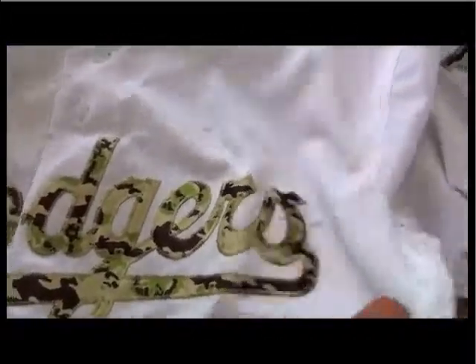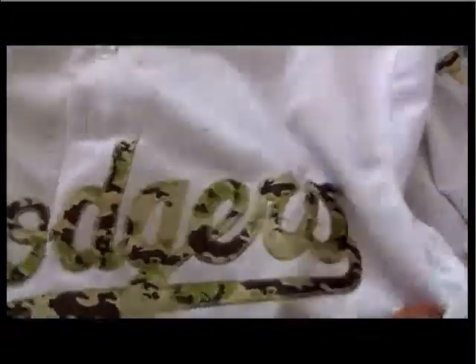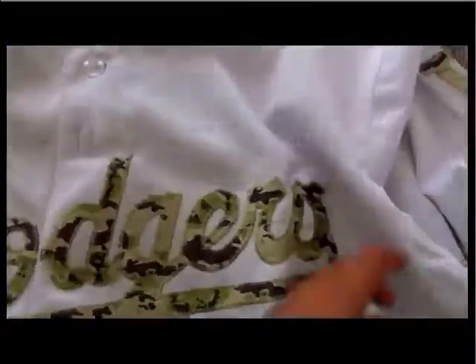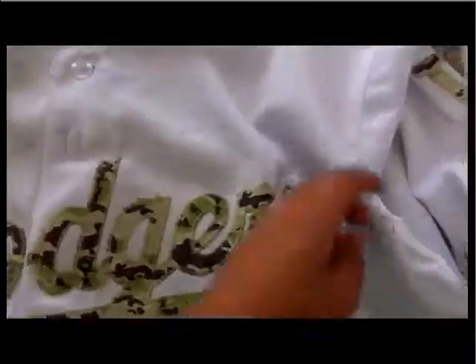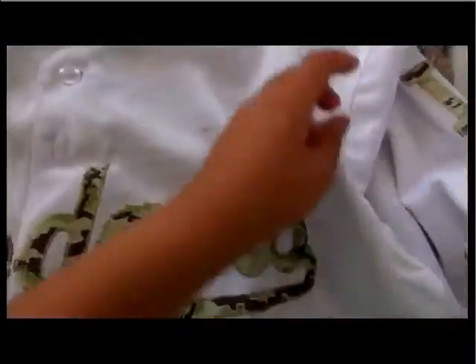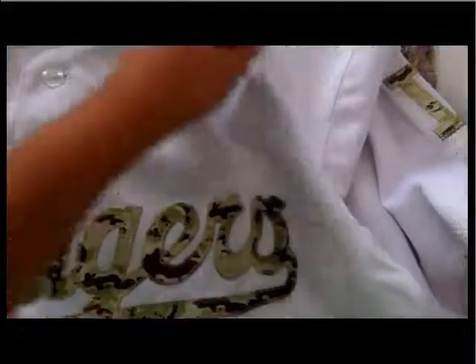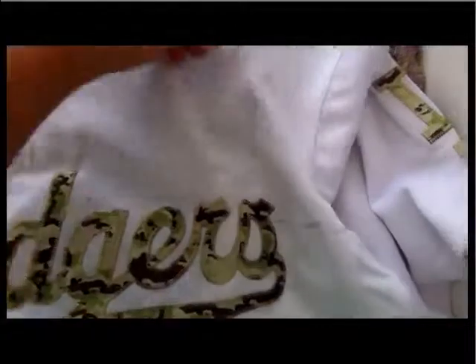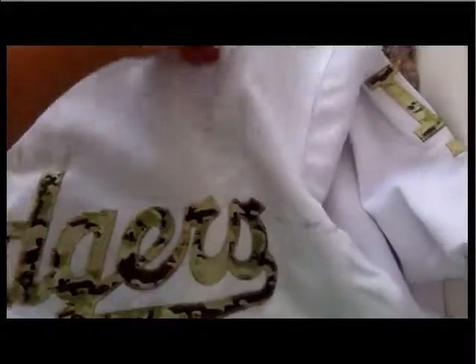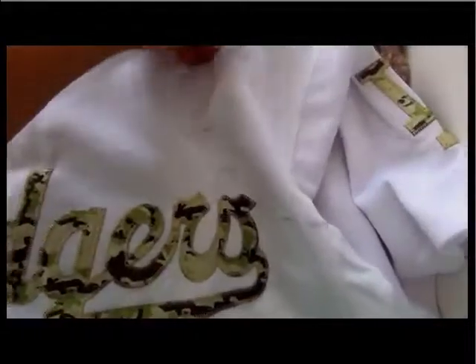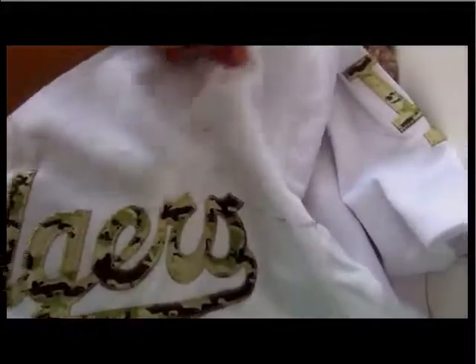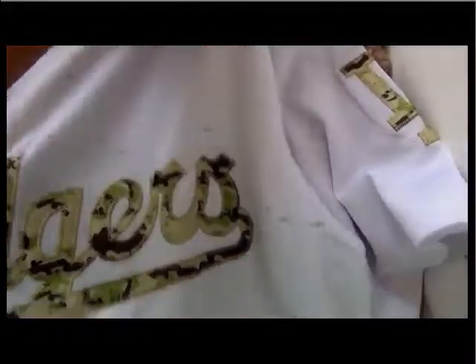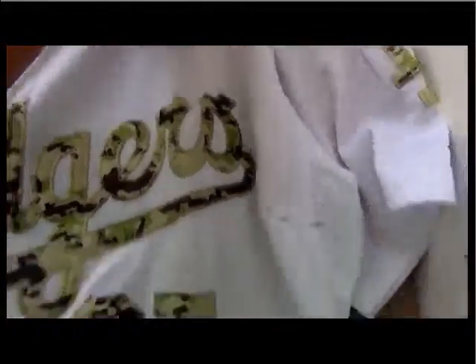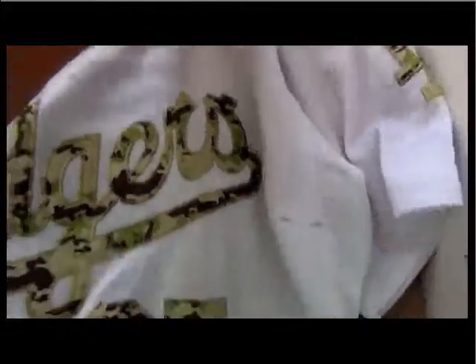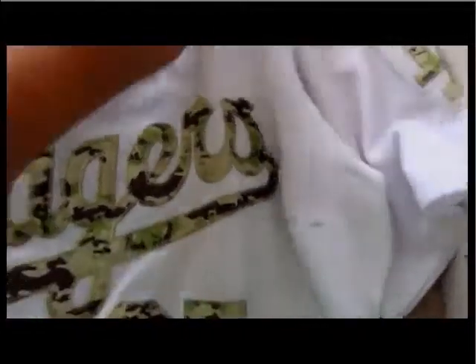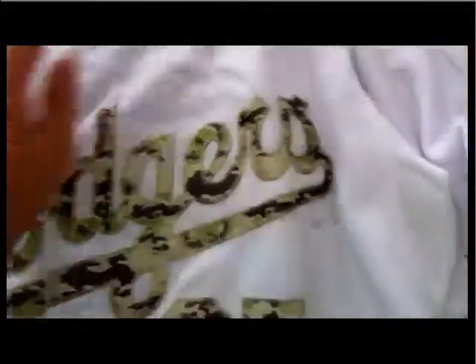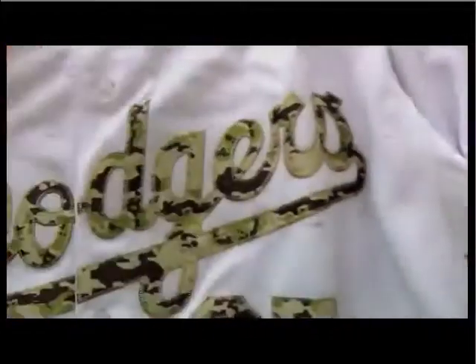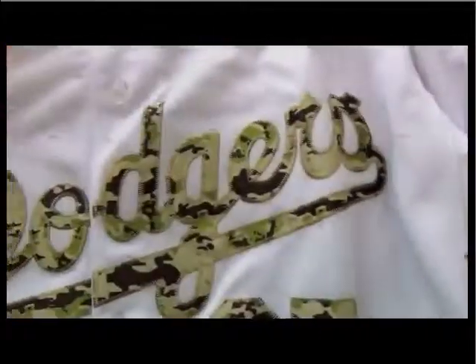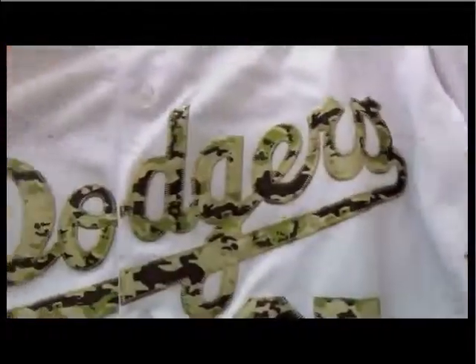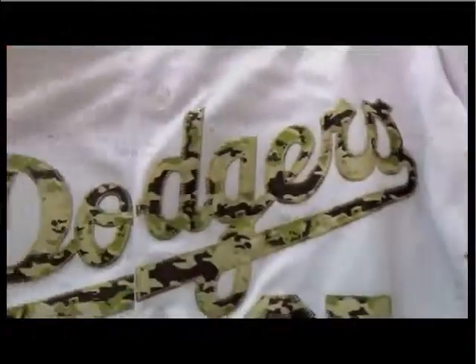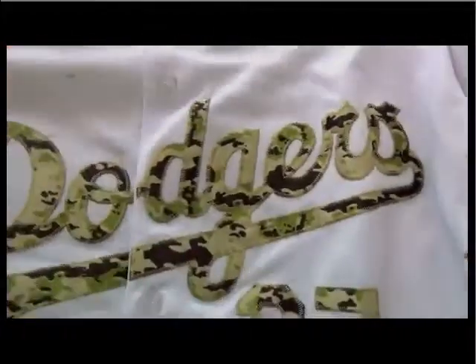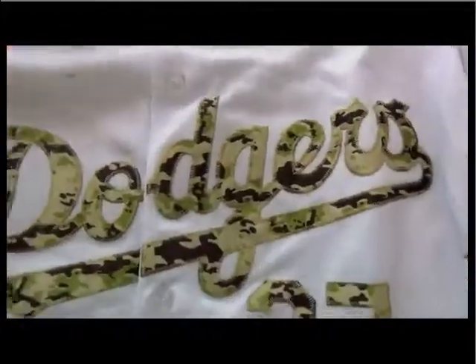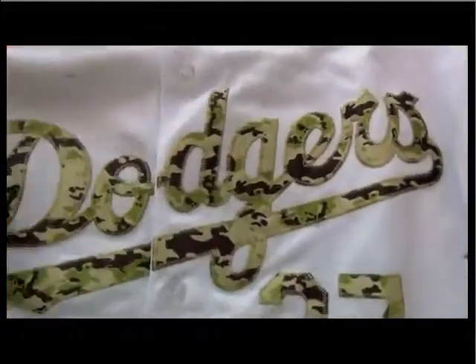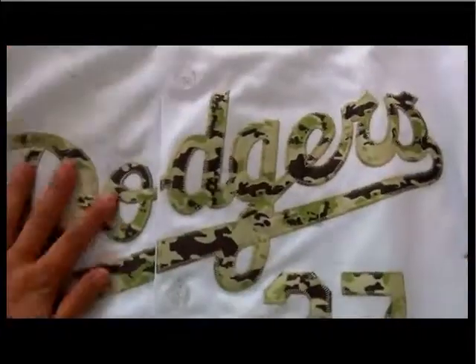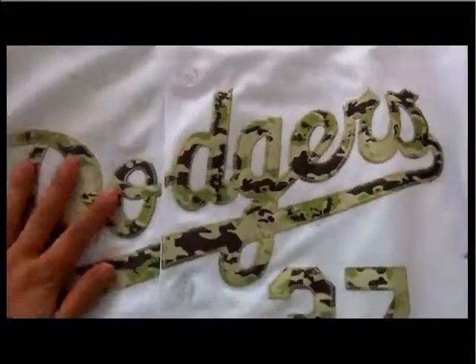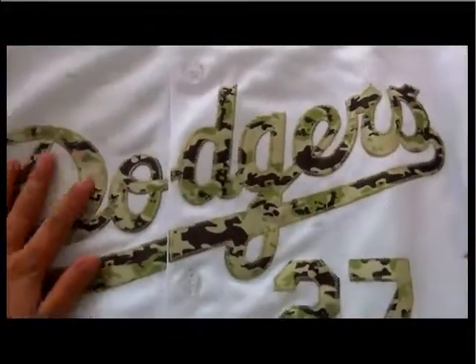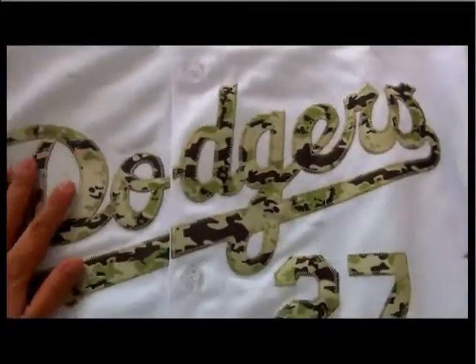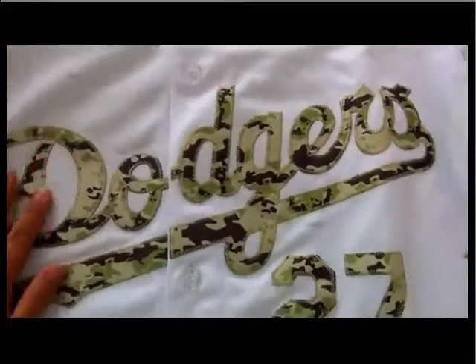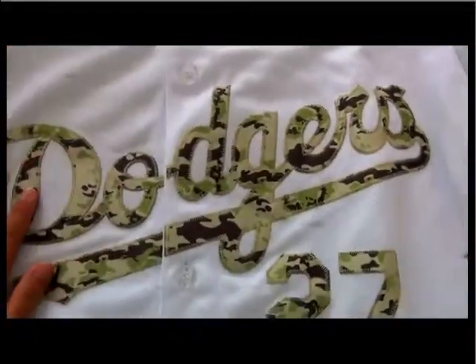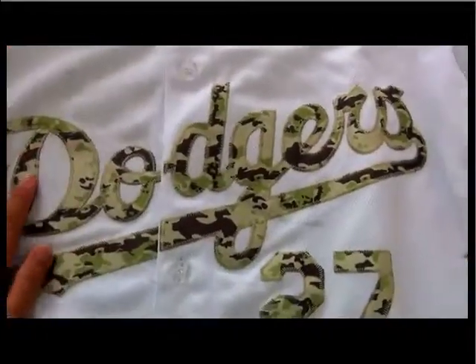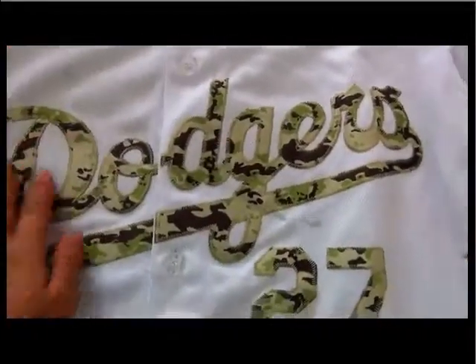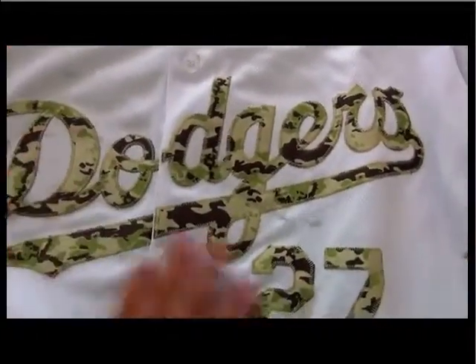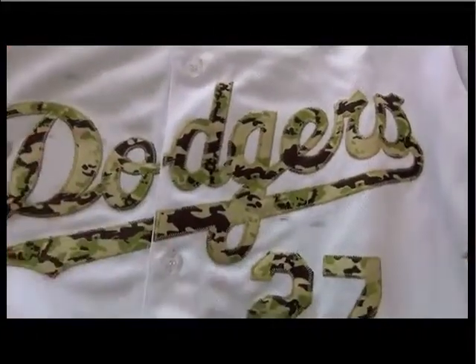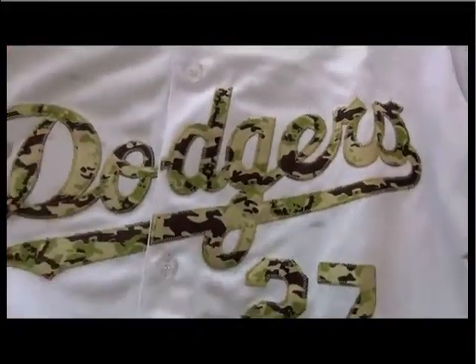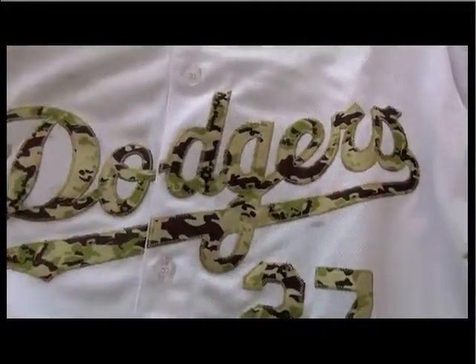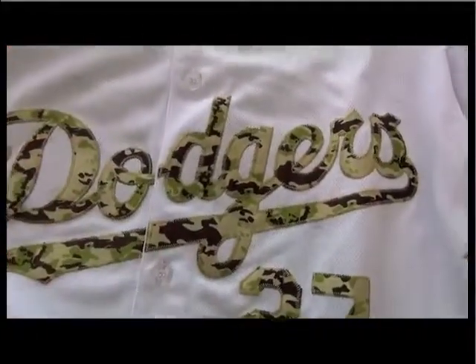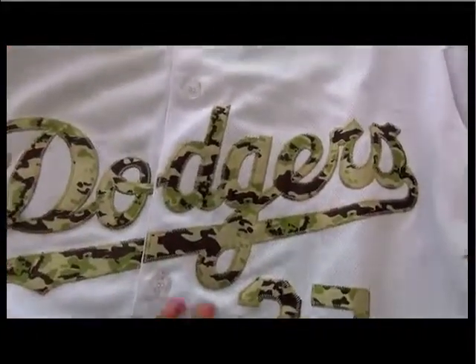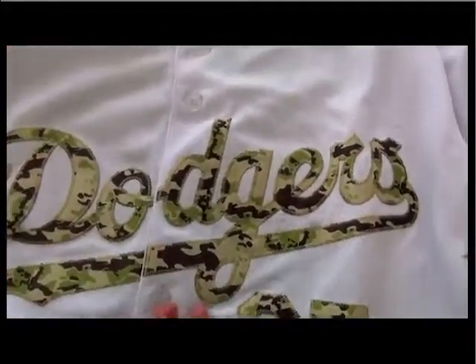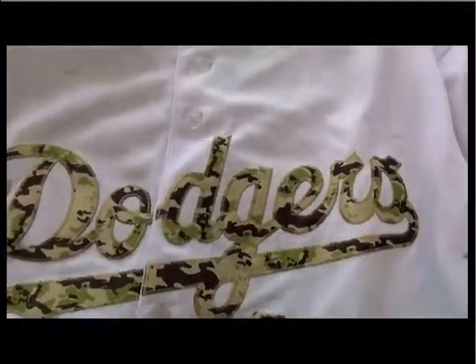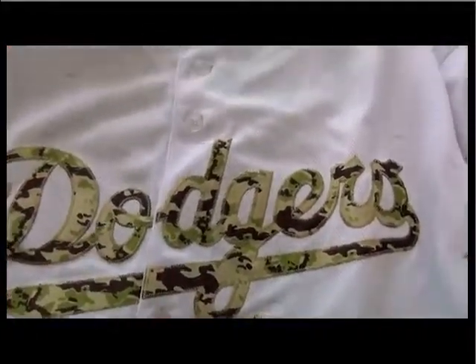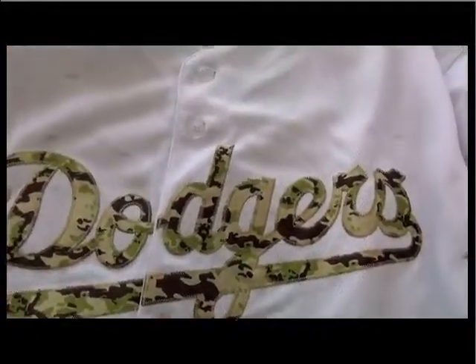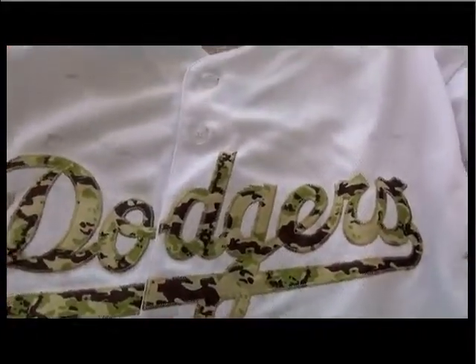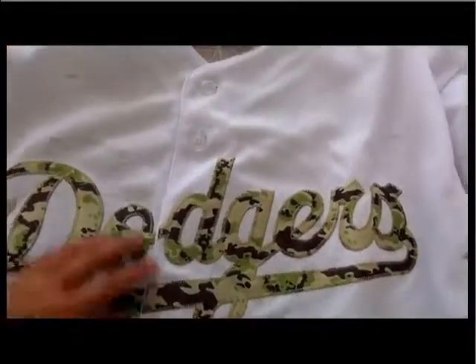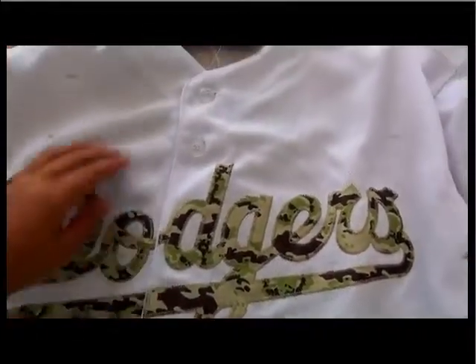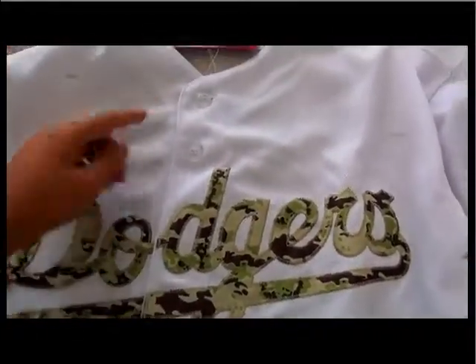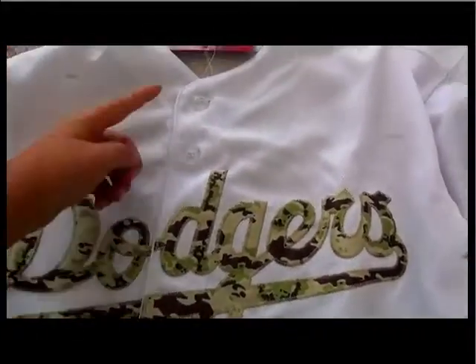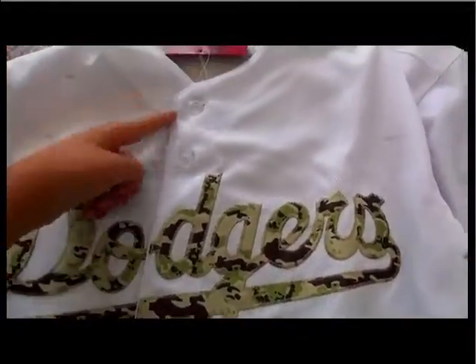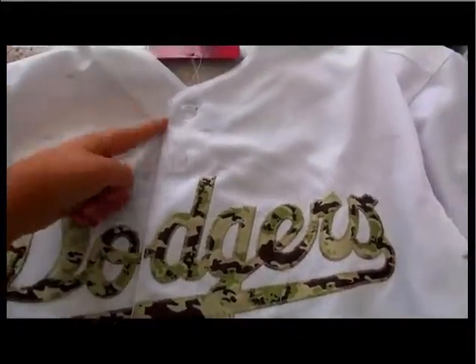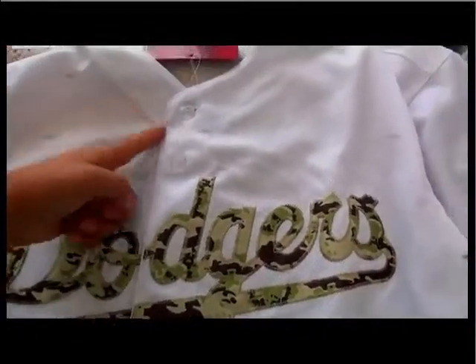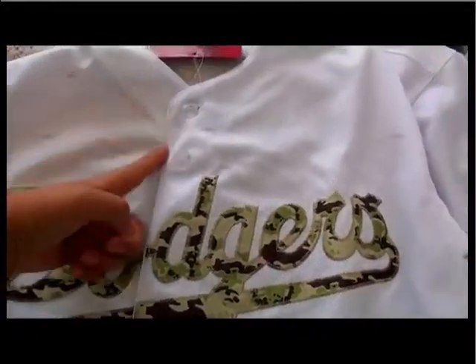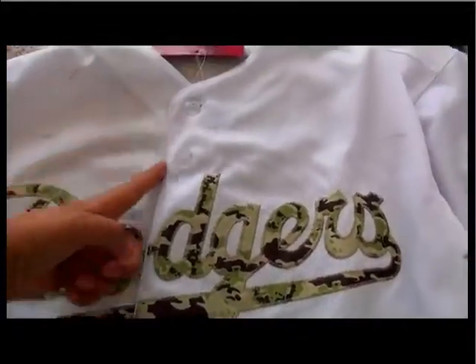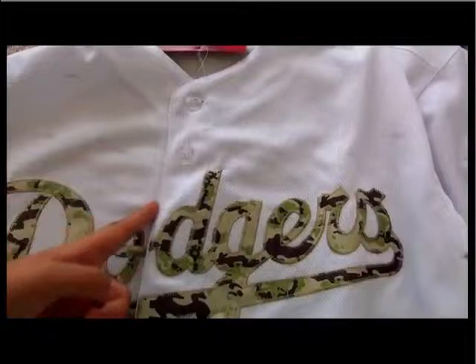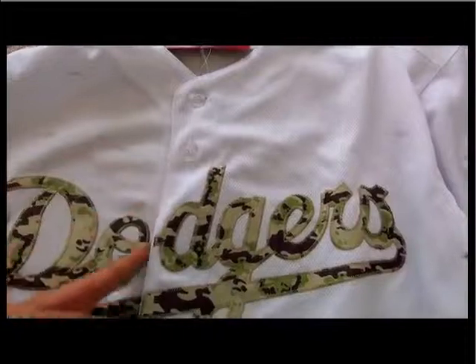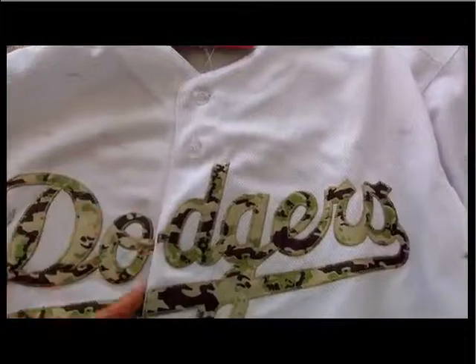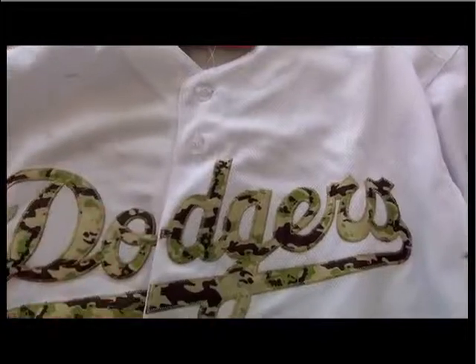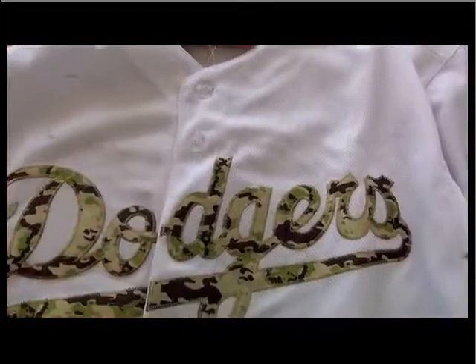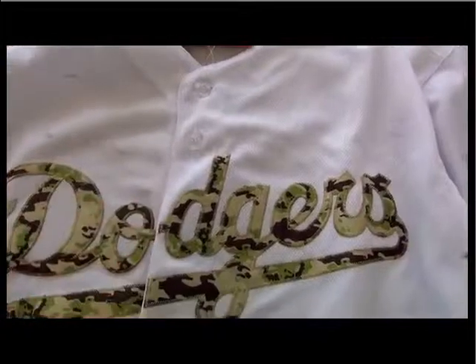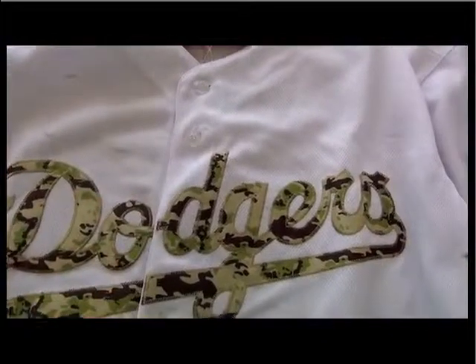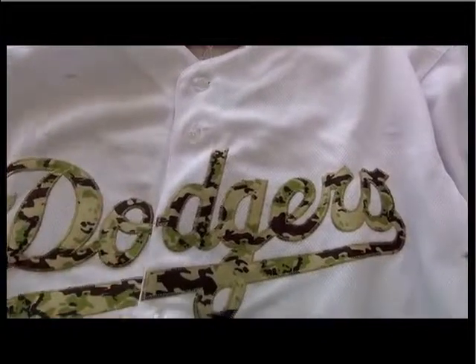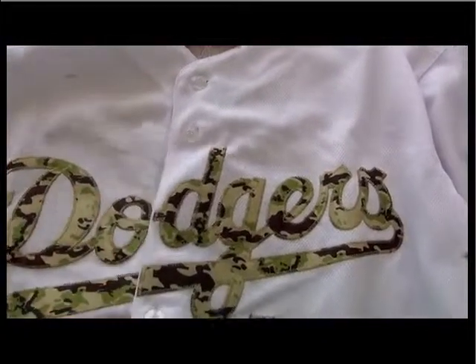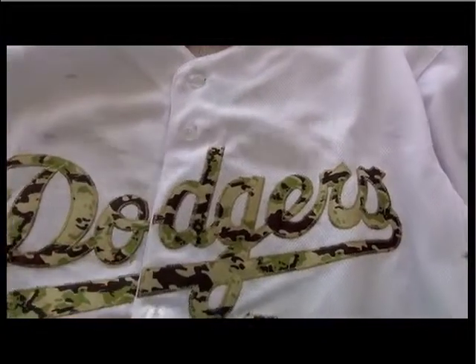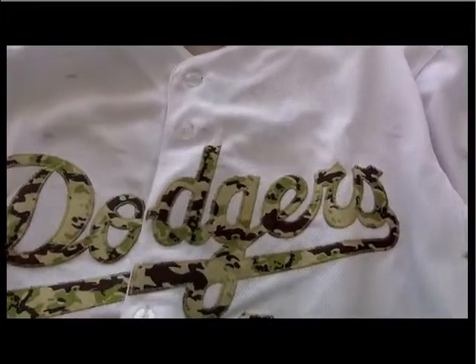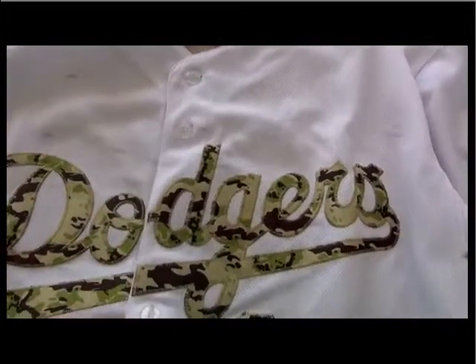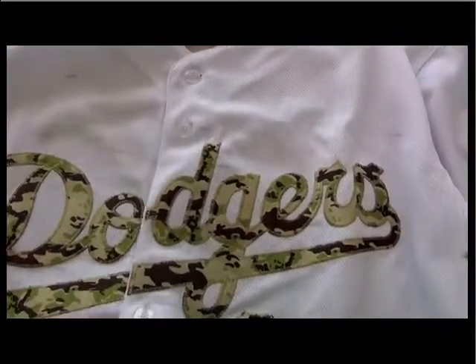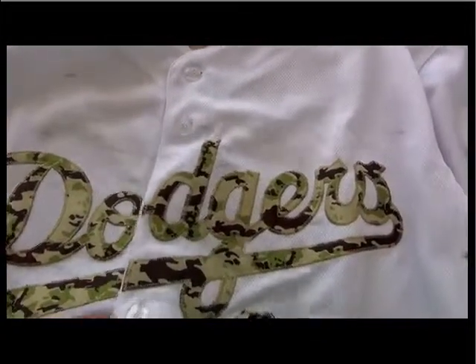On the front, you will find this sewing number and sewing team name here. And also, we got some detail on the bottom here.